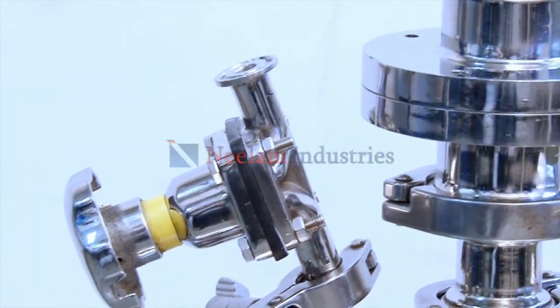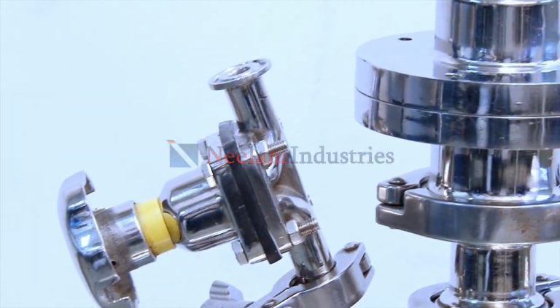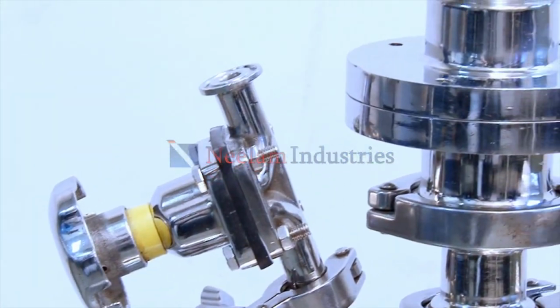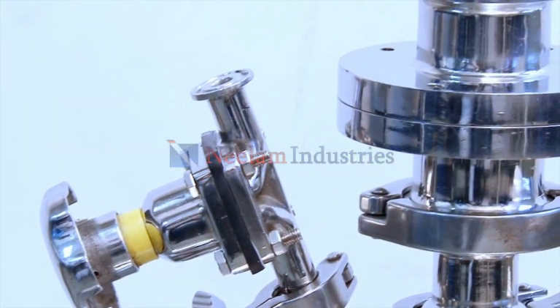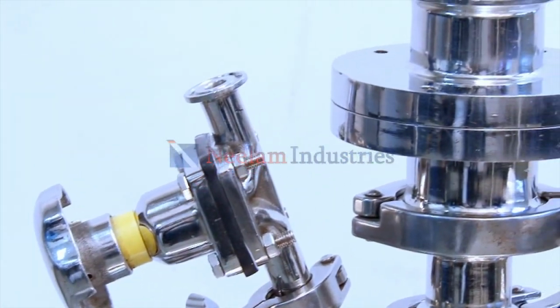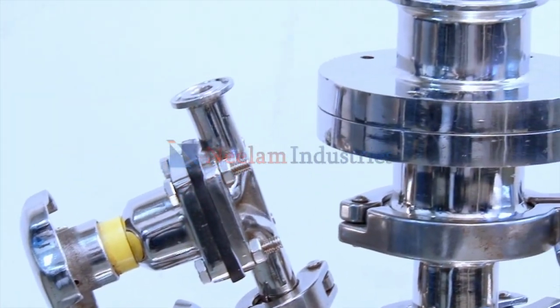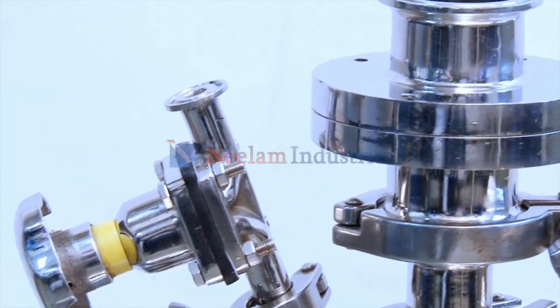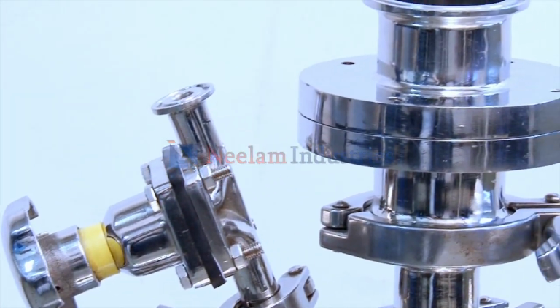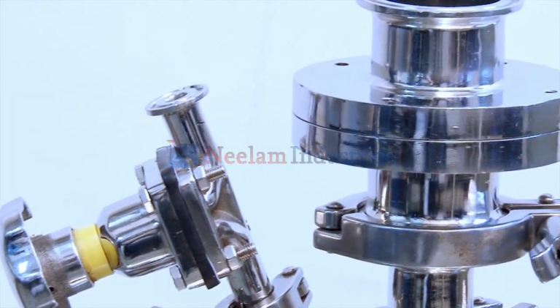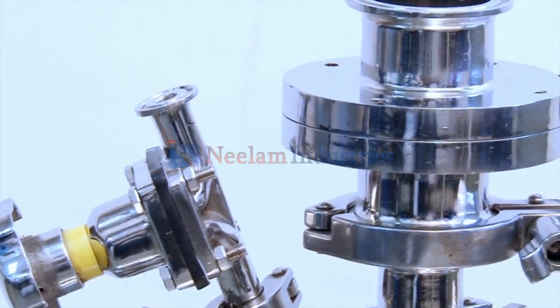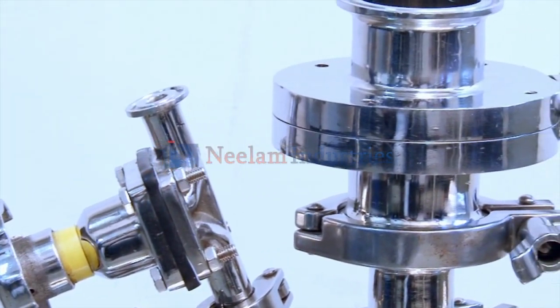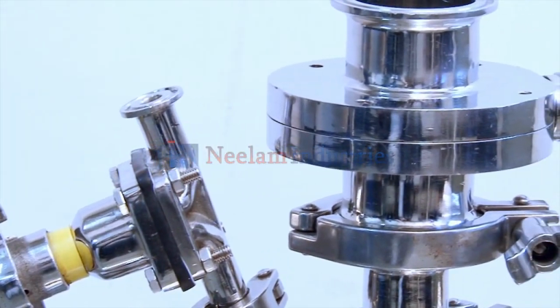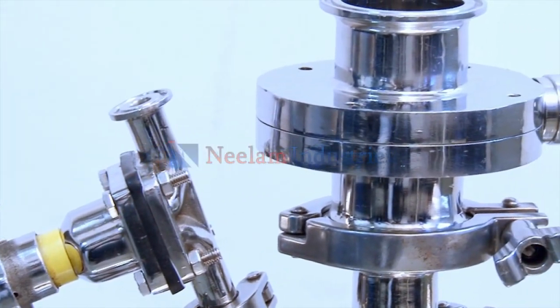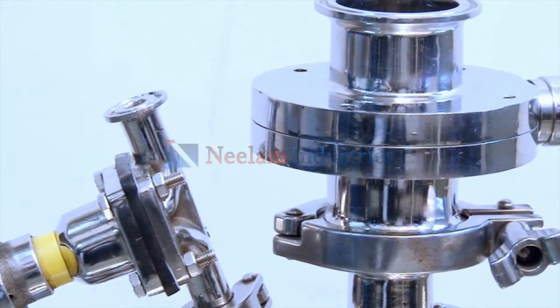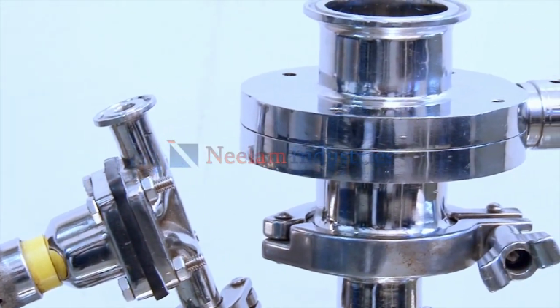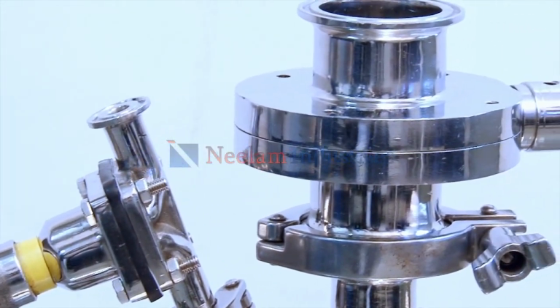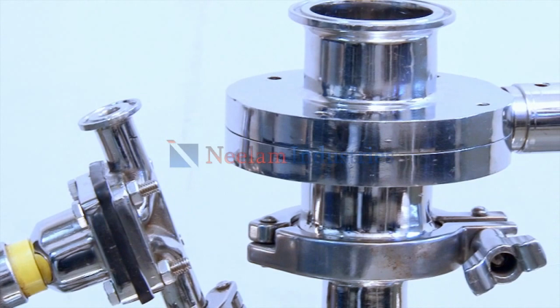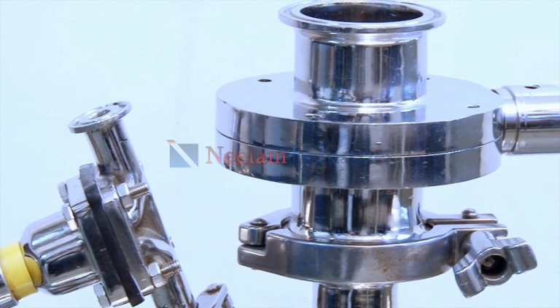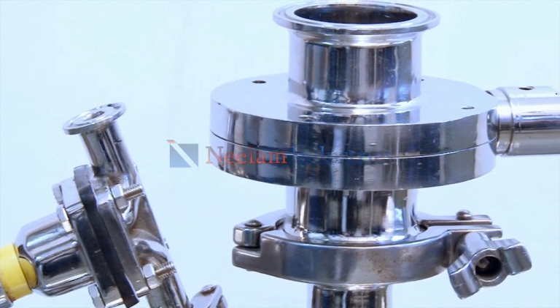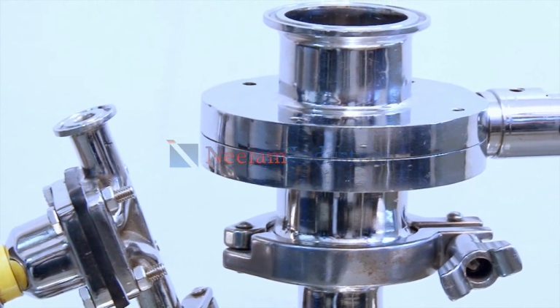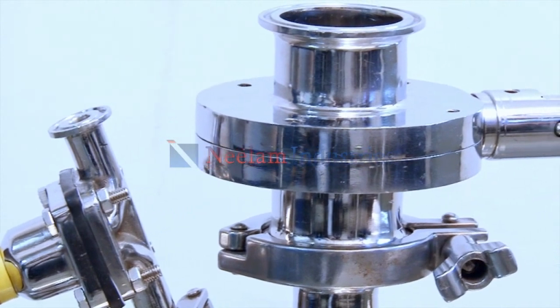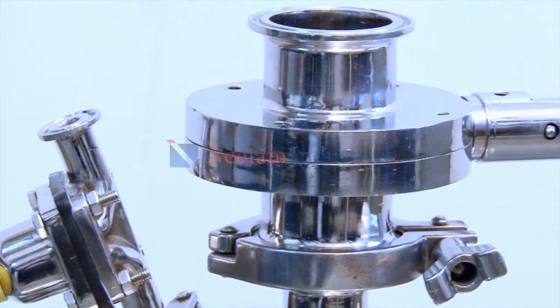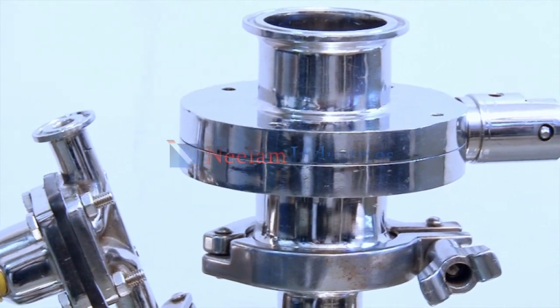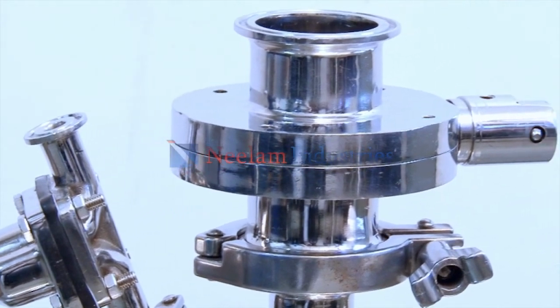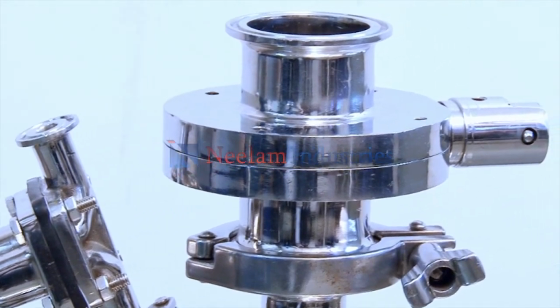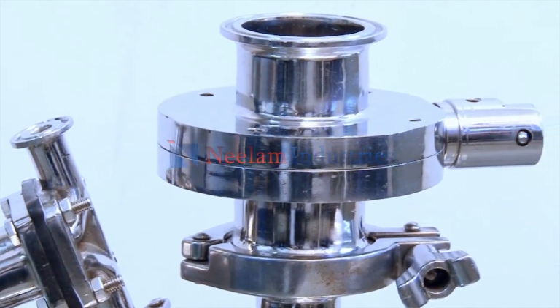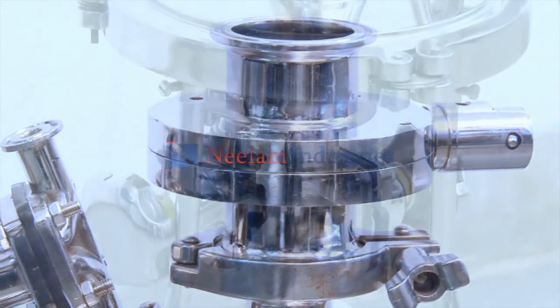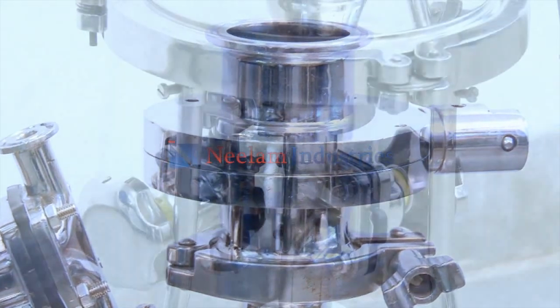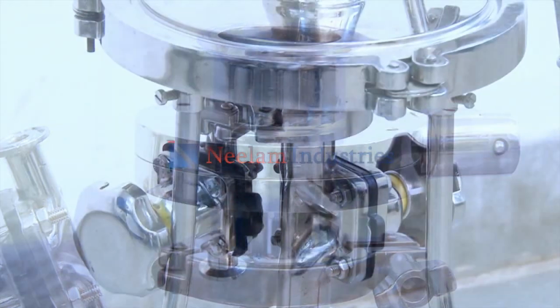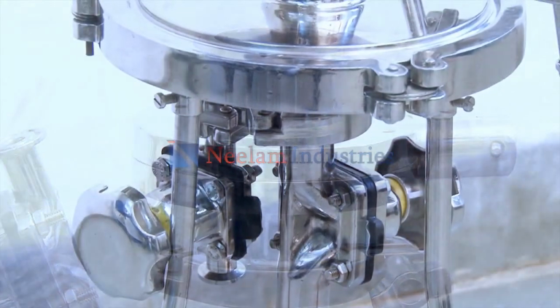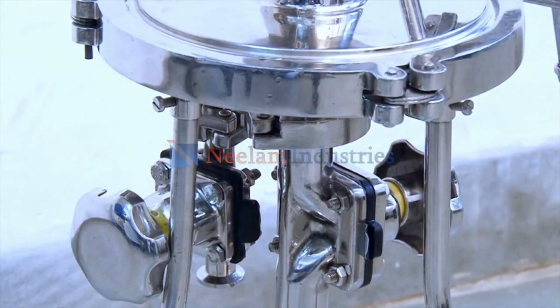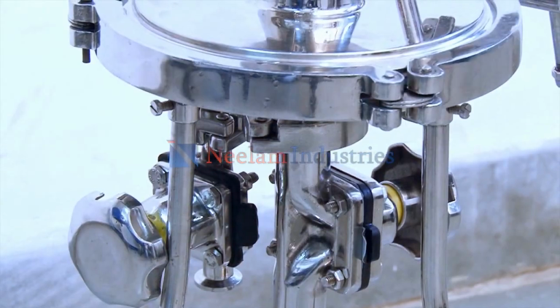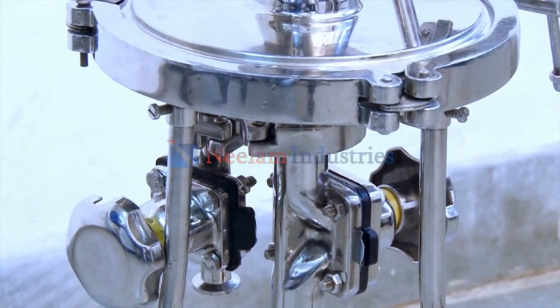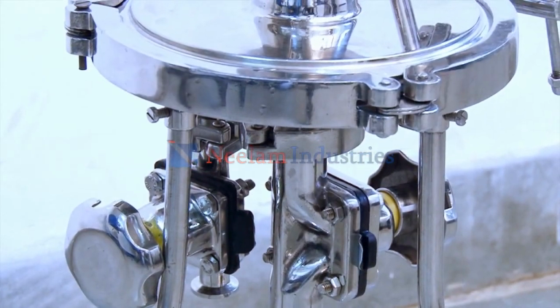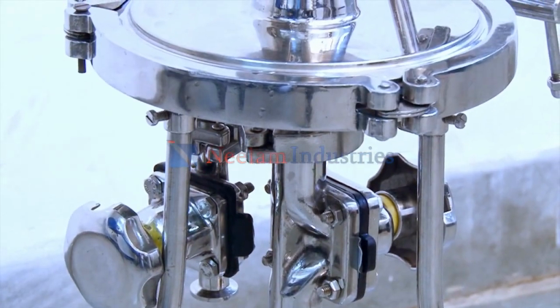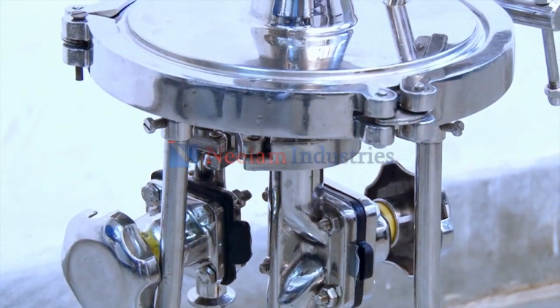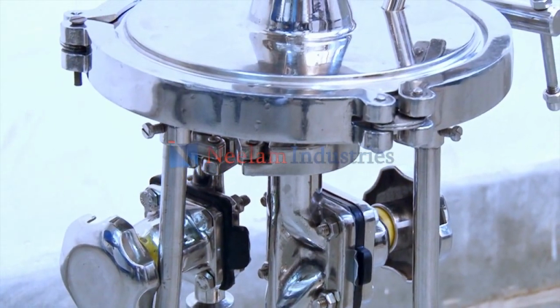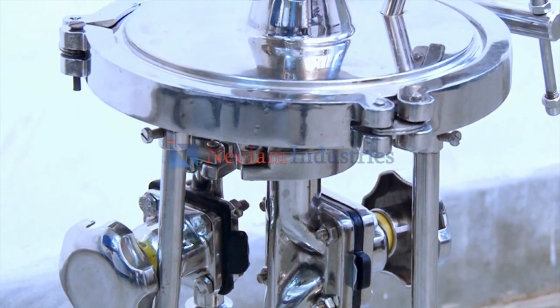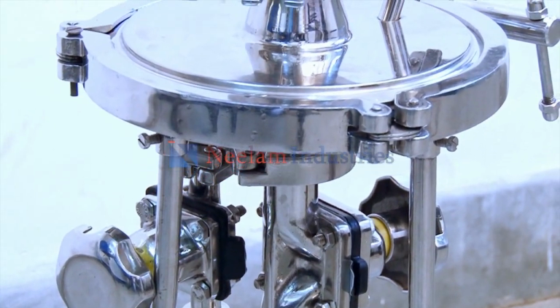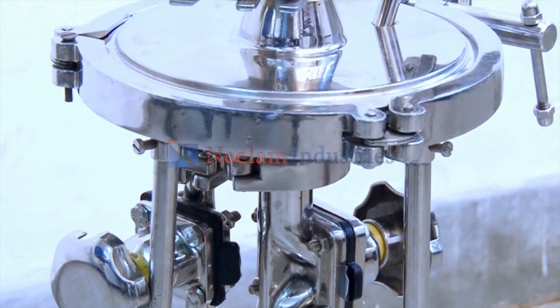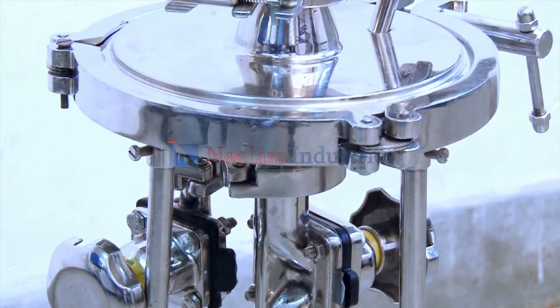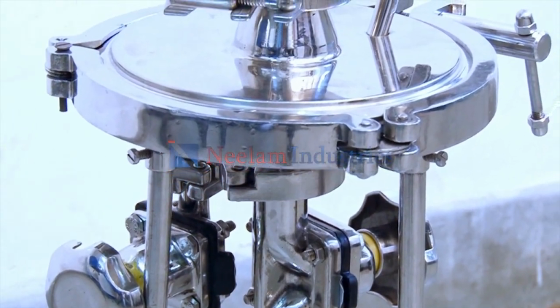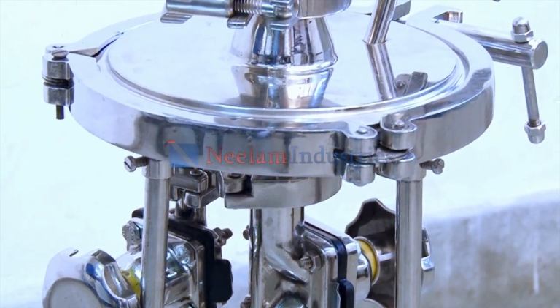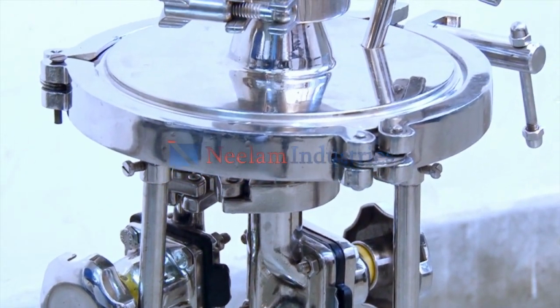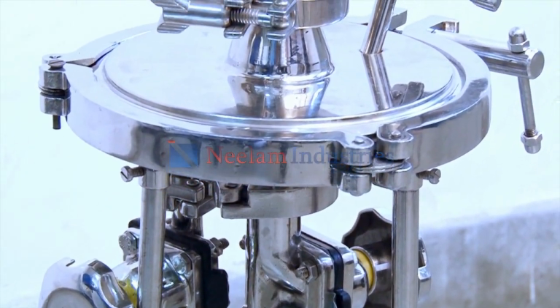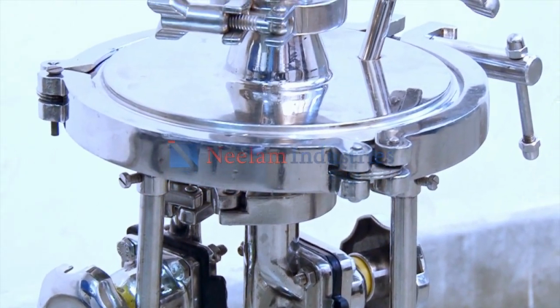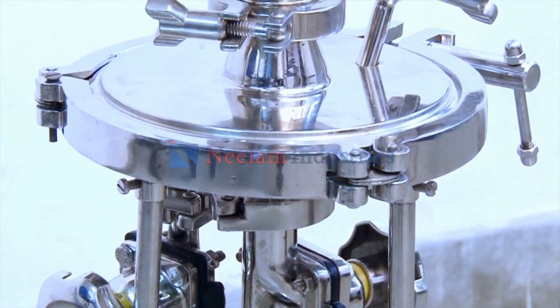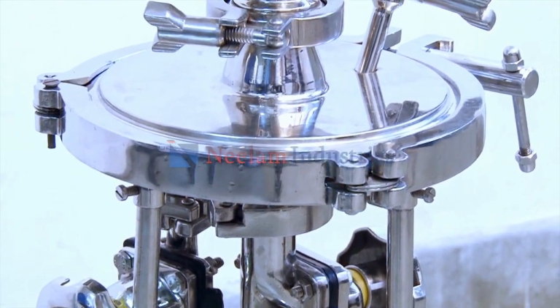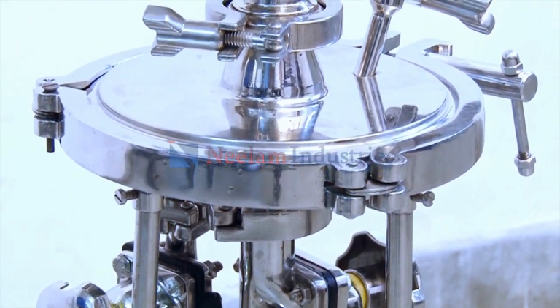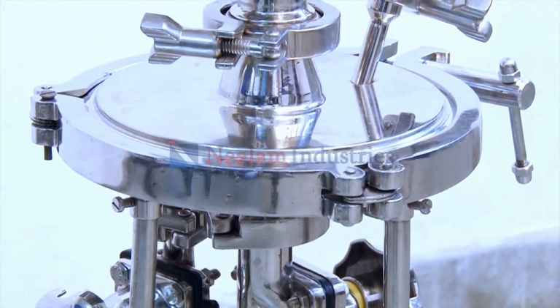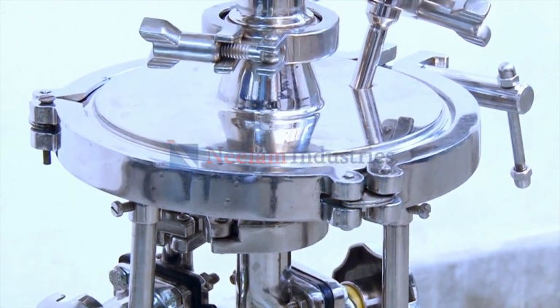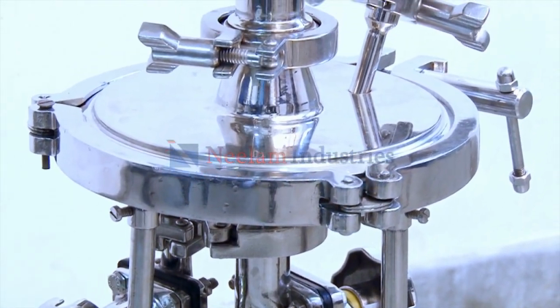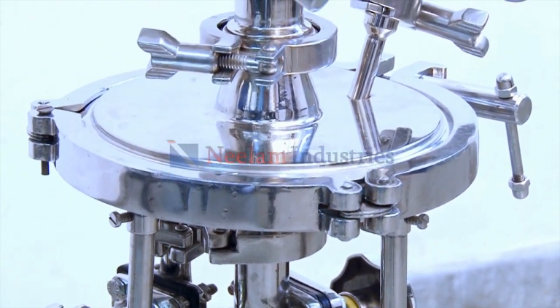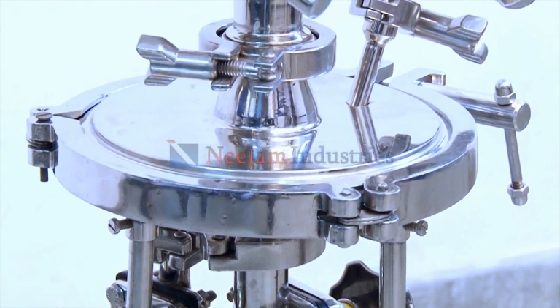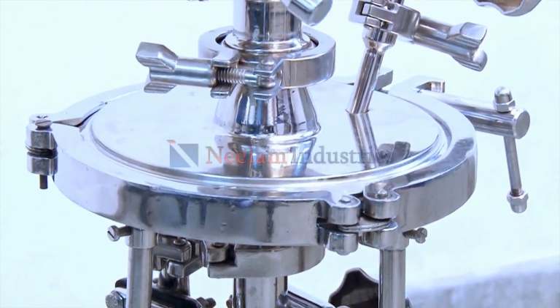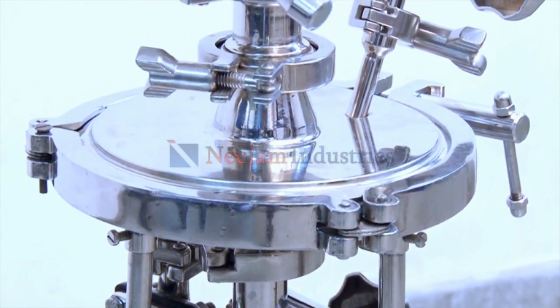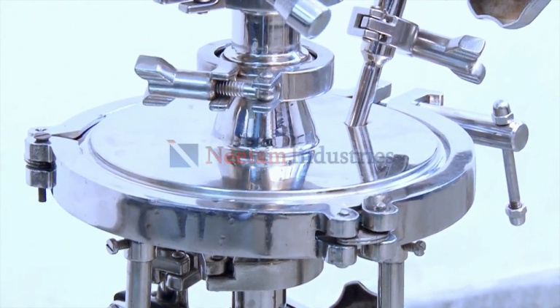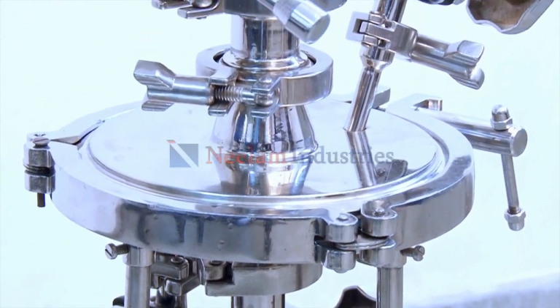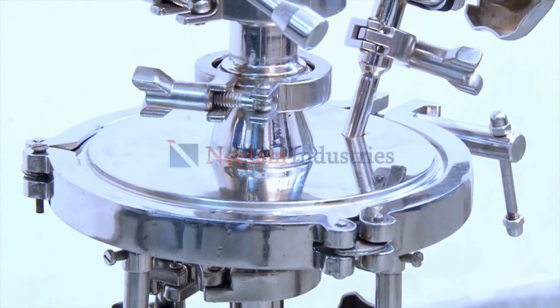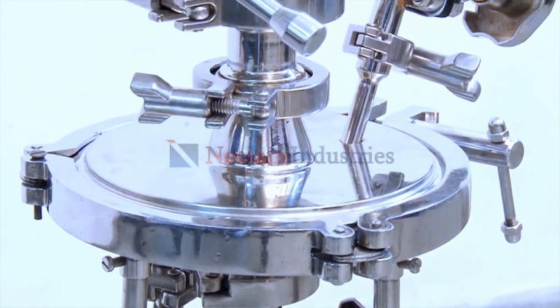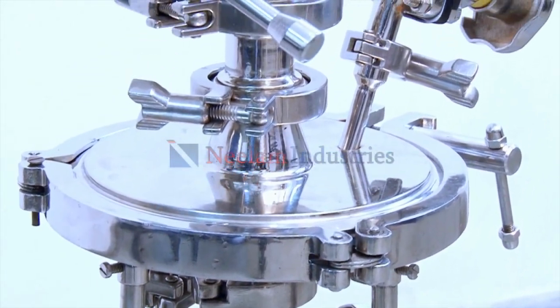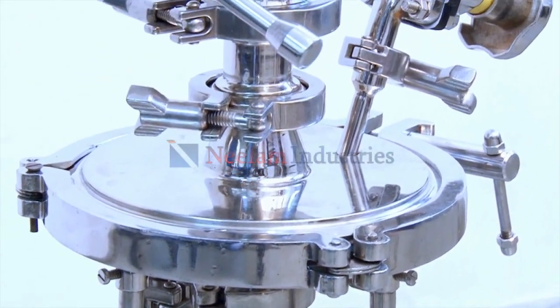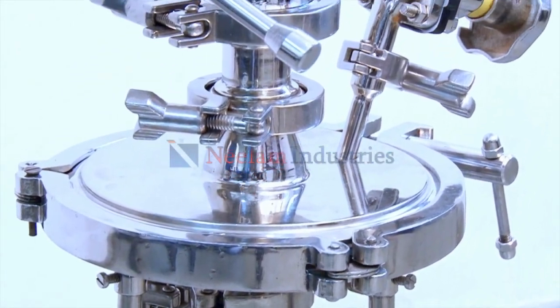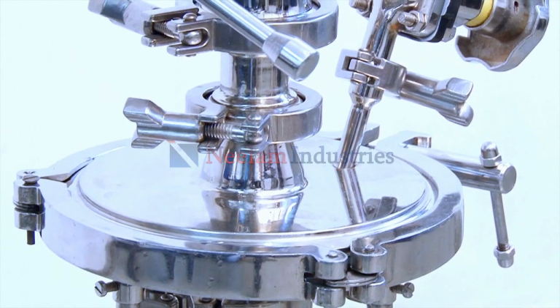The whole membrane filter holder is designed with tri-clover clamp for easy opening and closing of the membrane filter holder.